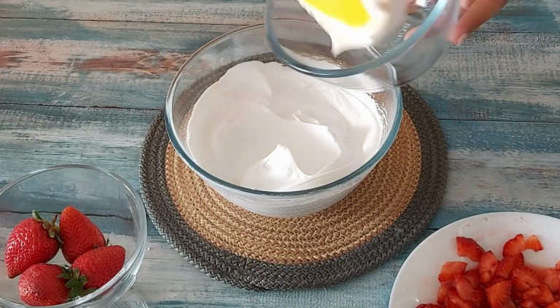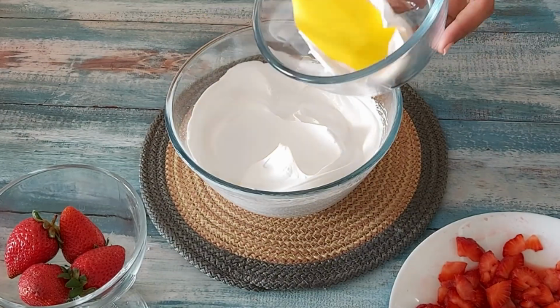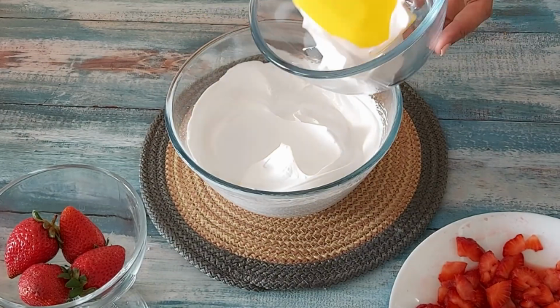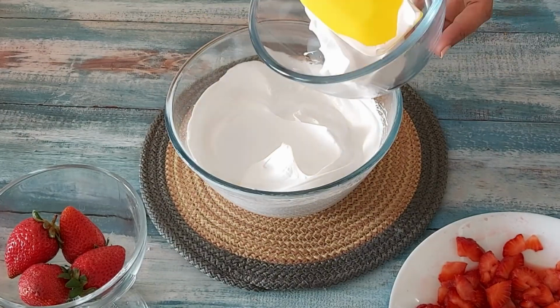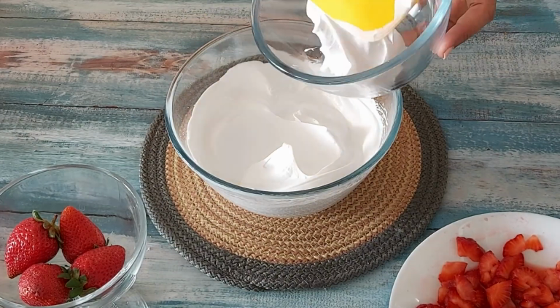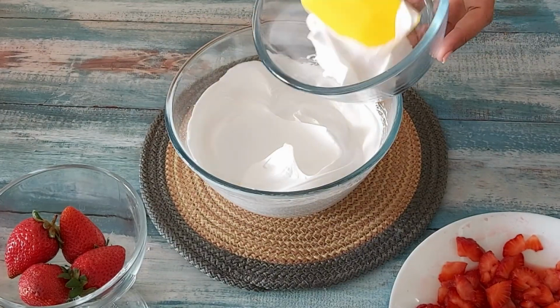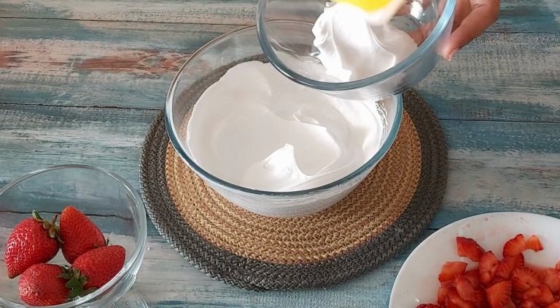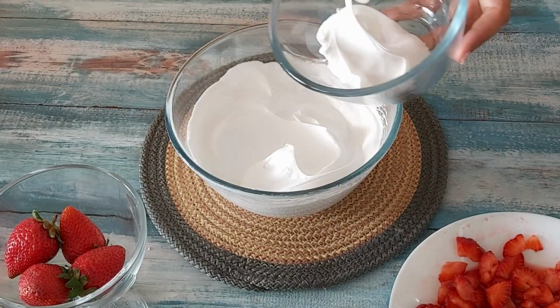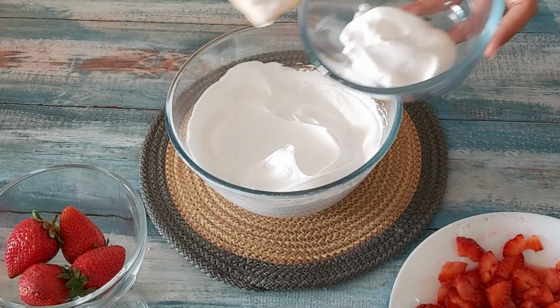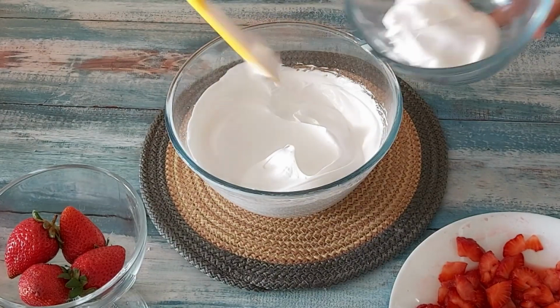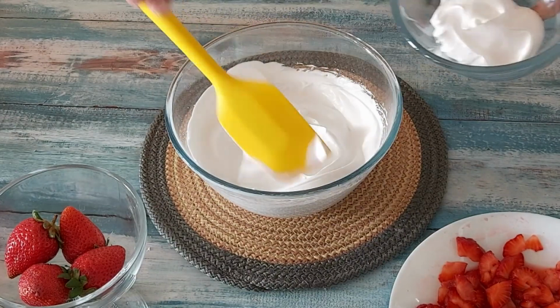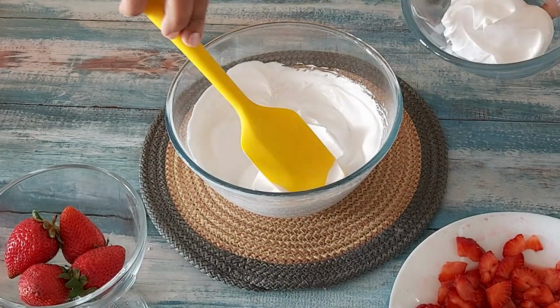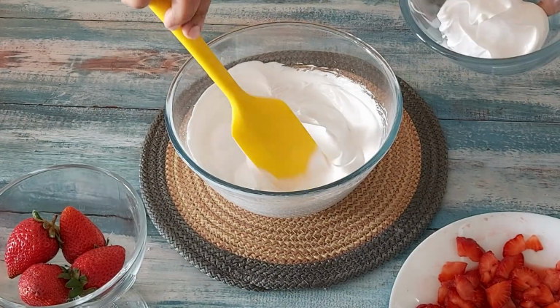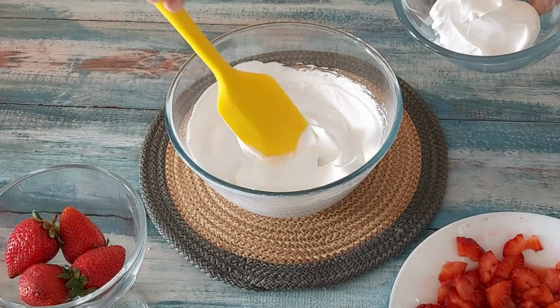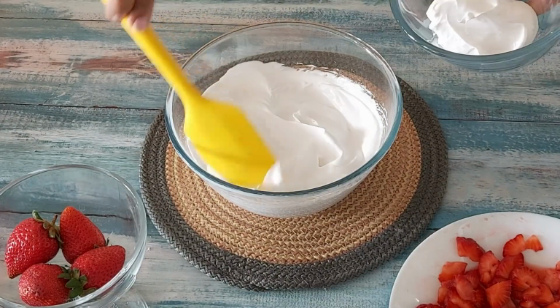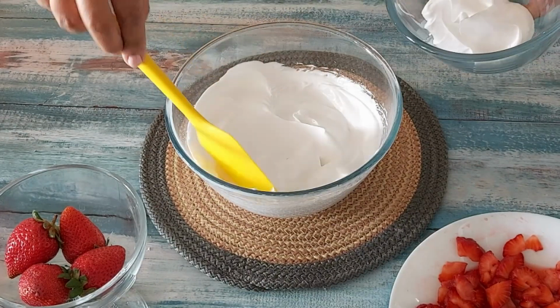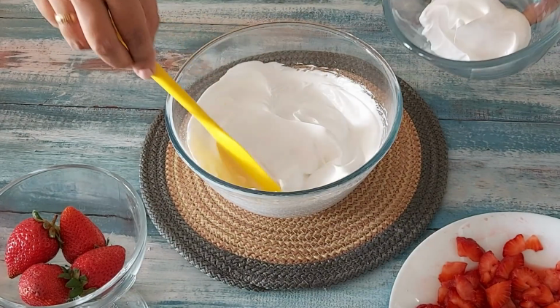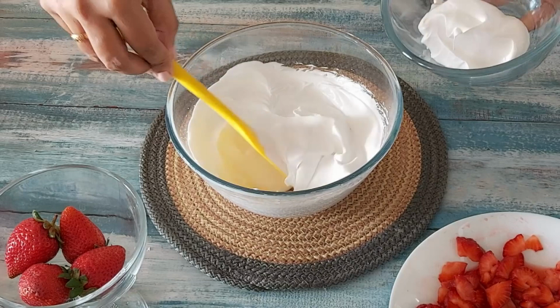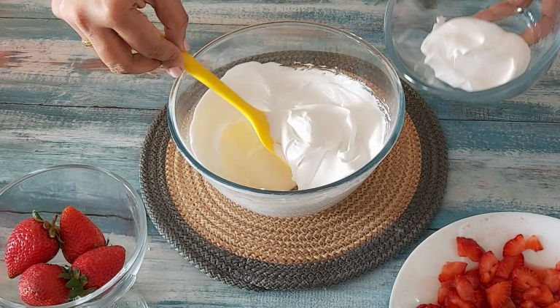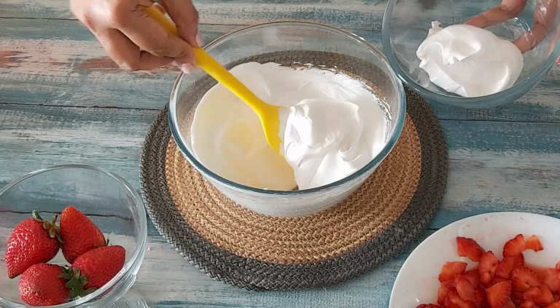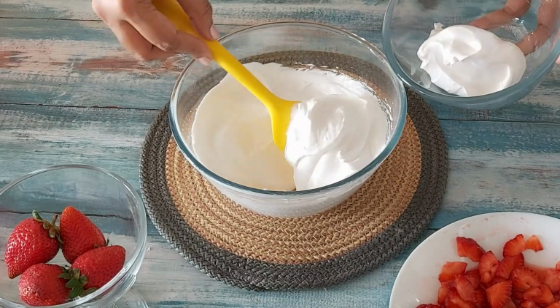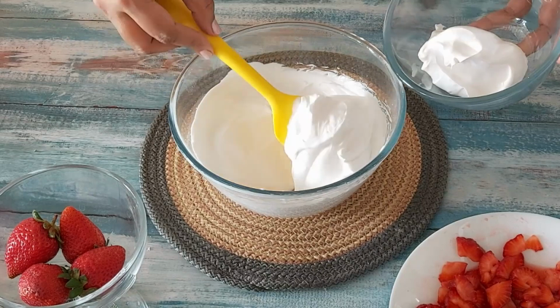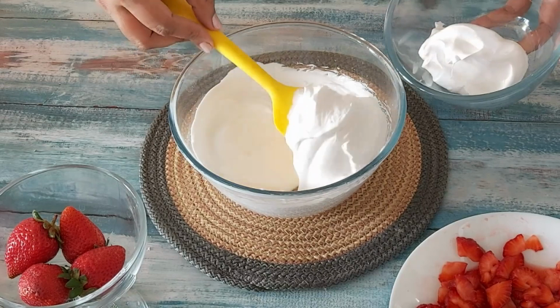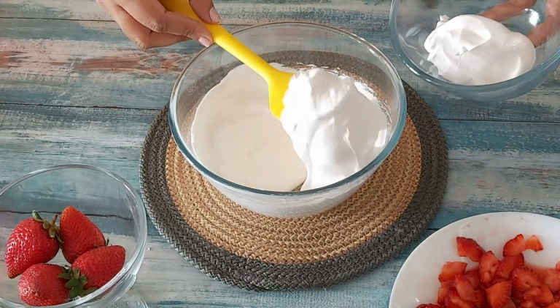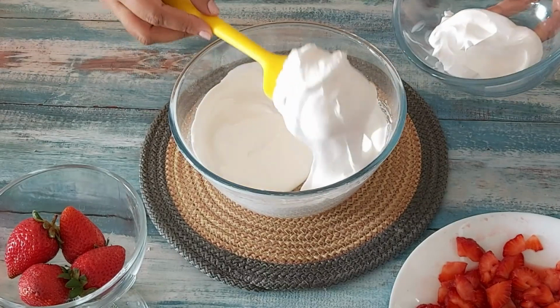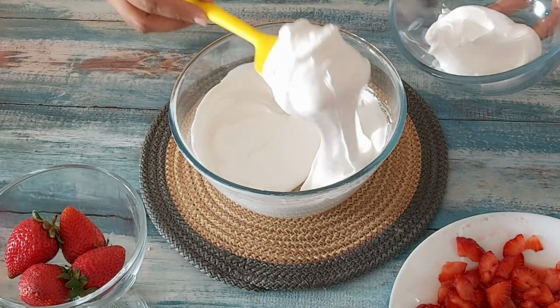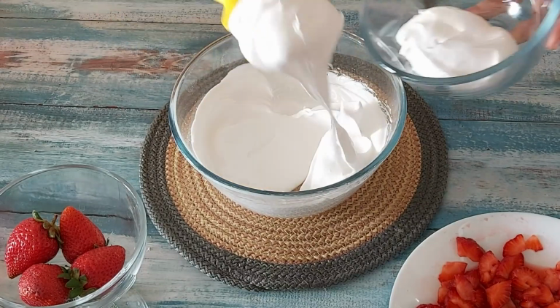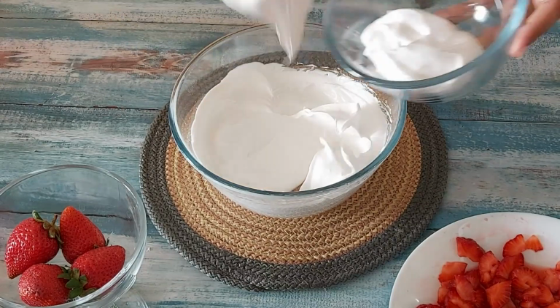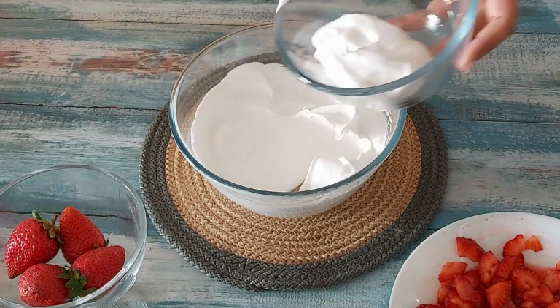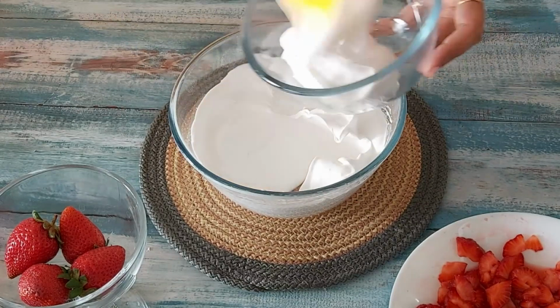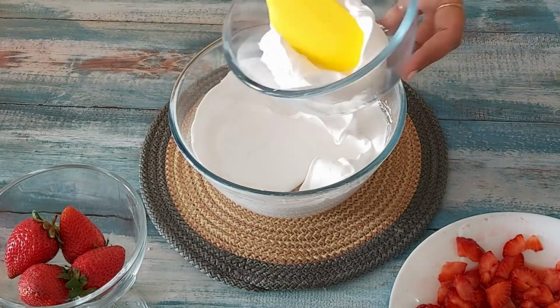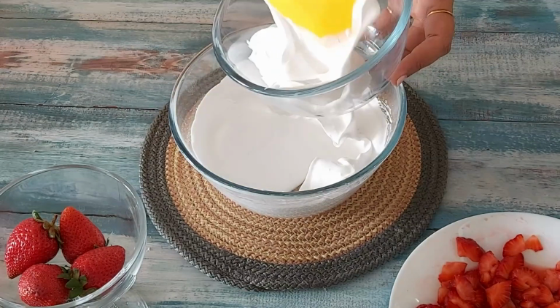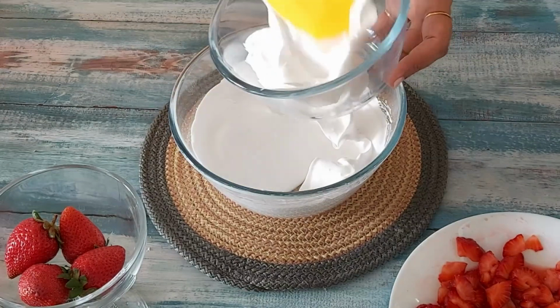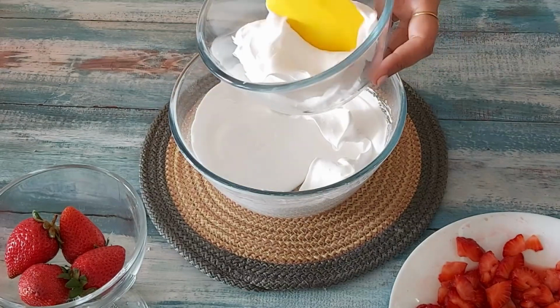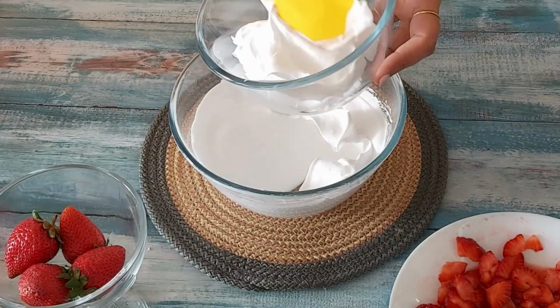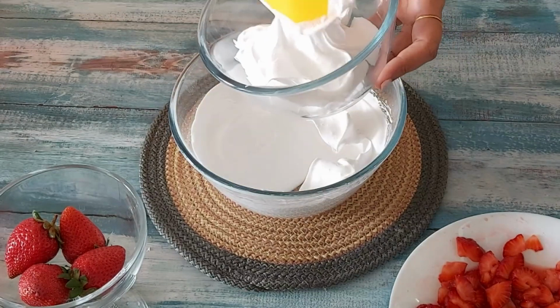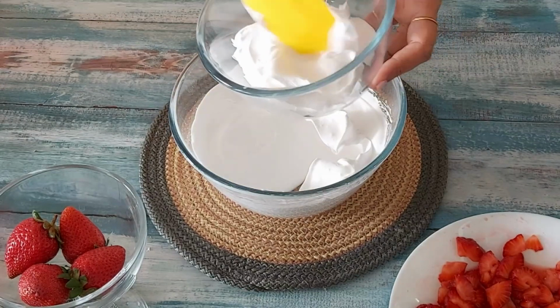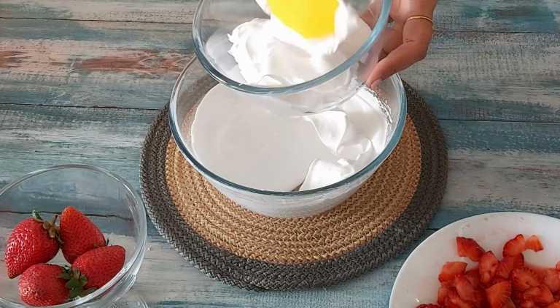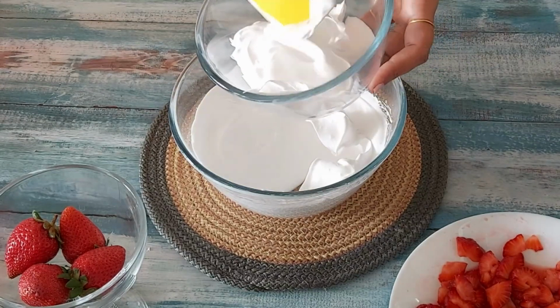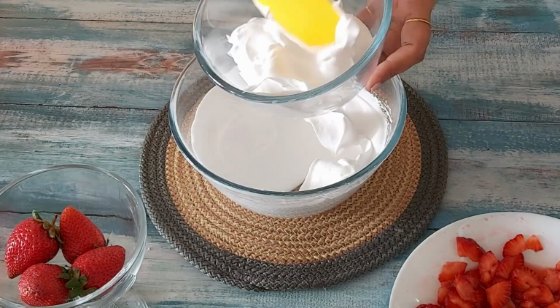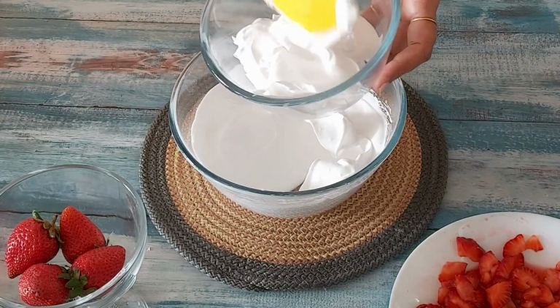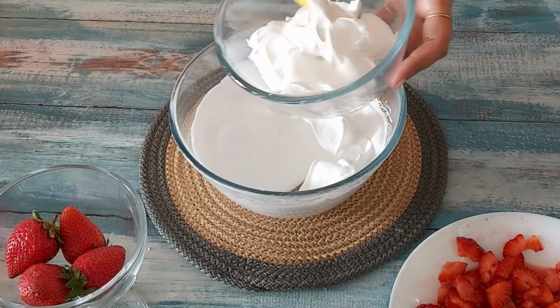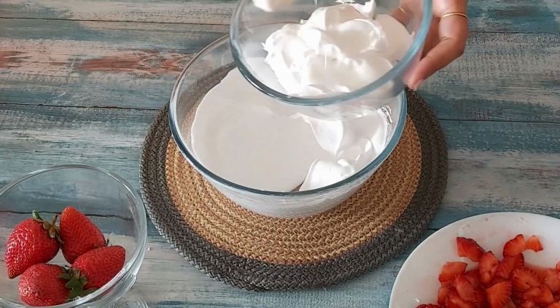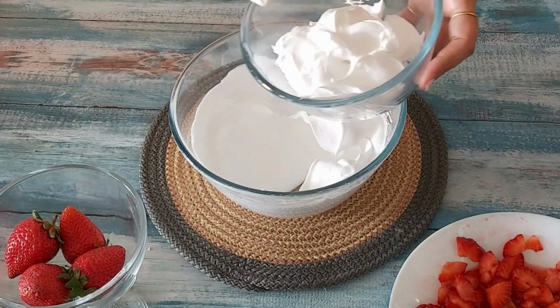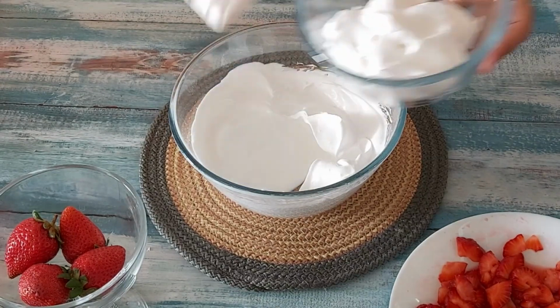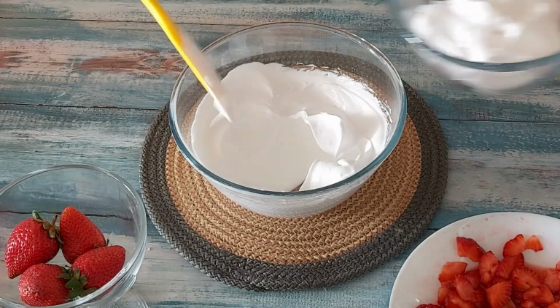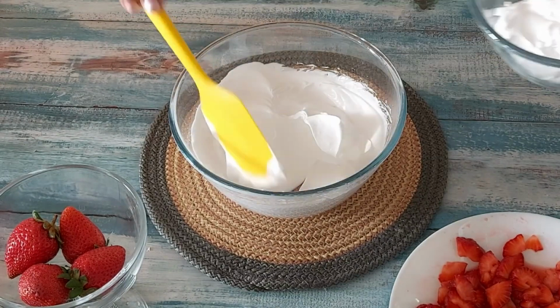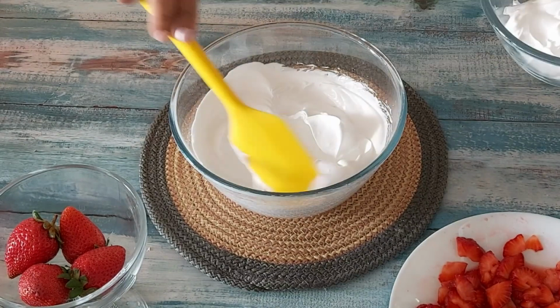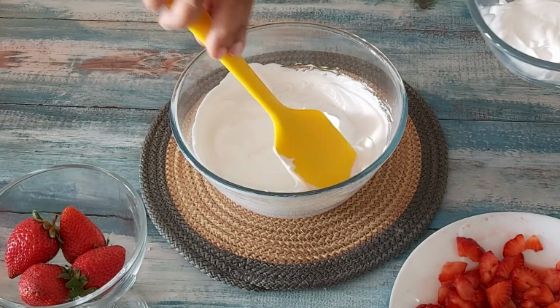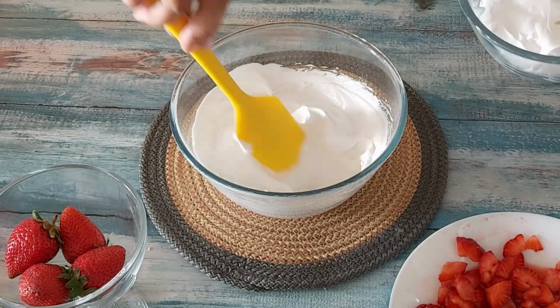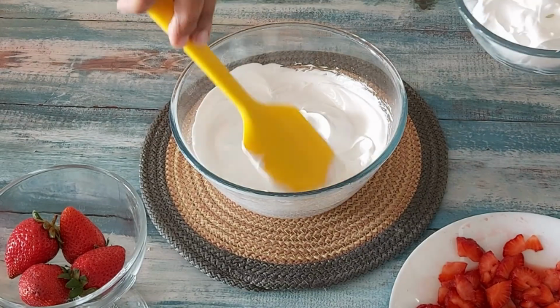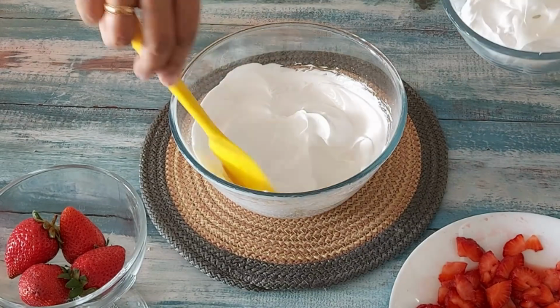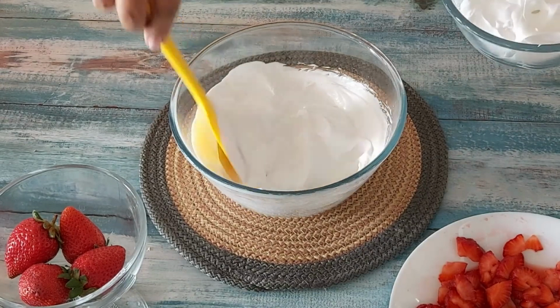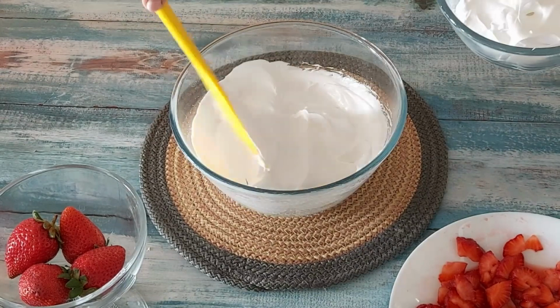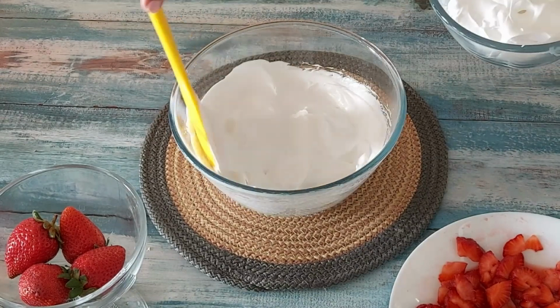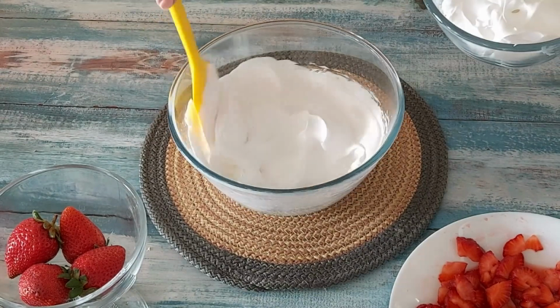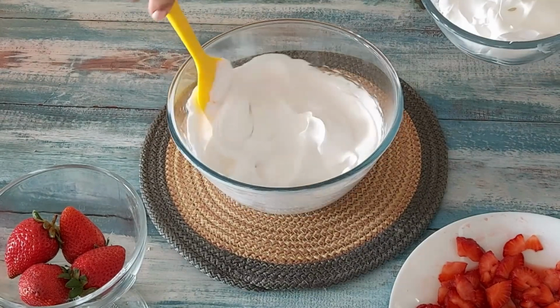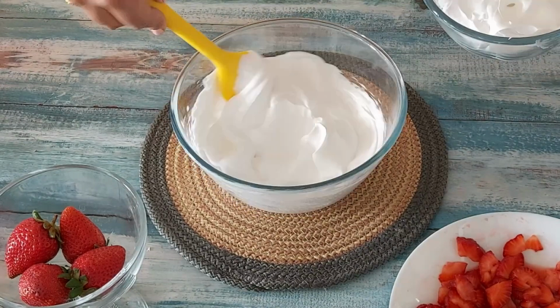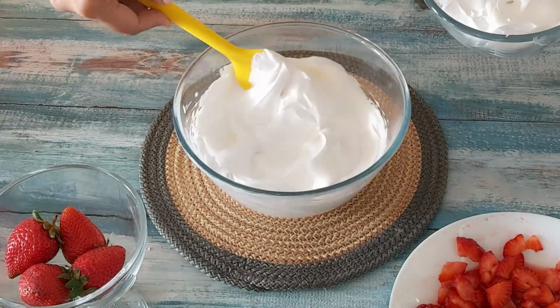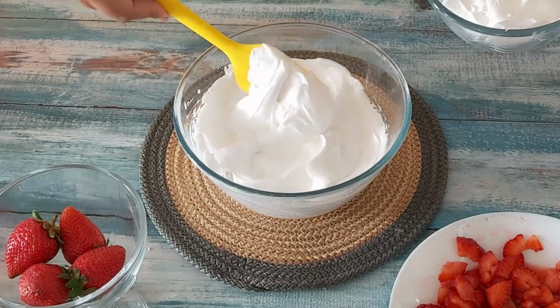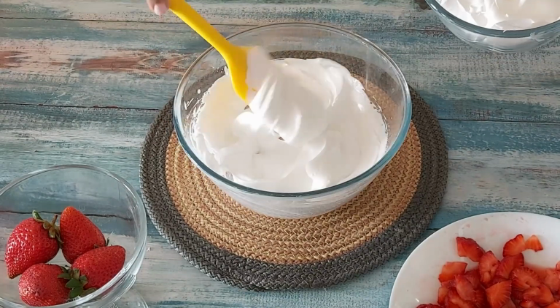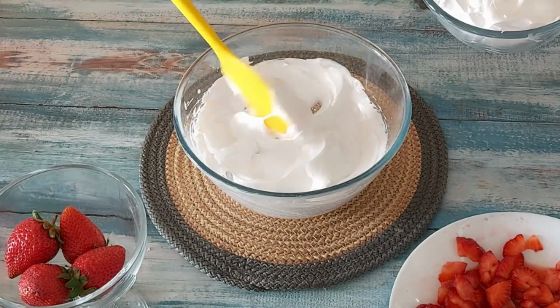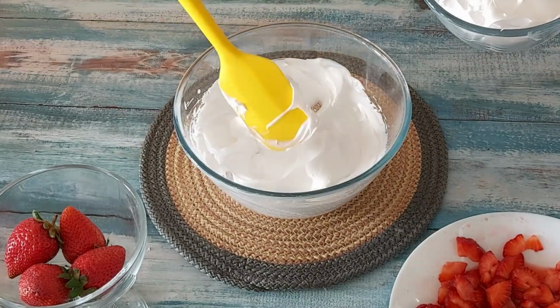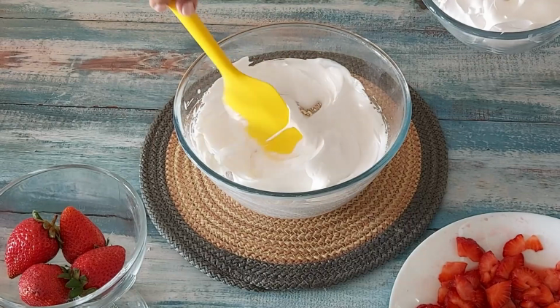Here you can see the cream is thick. I'll take half of the cream in another bowl and keep it in the refrigerator while I prepare the strawberry mousse.